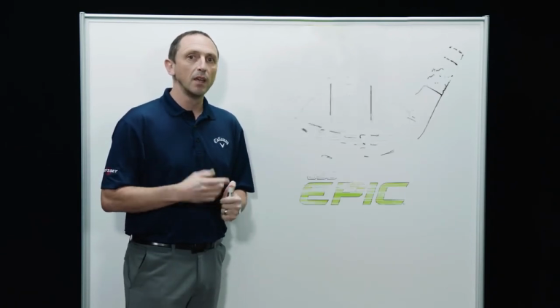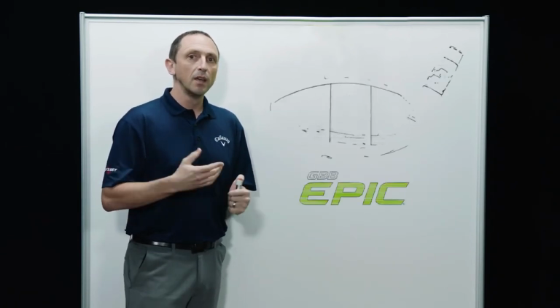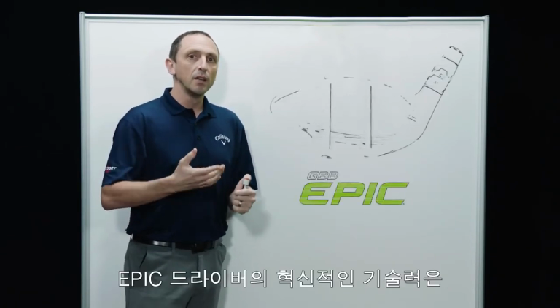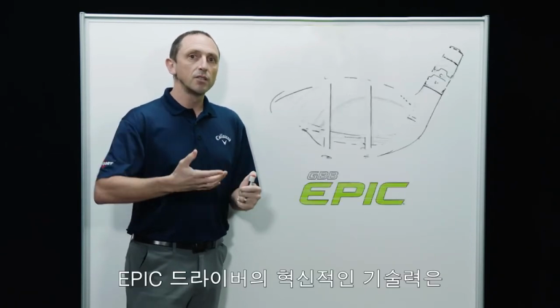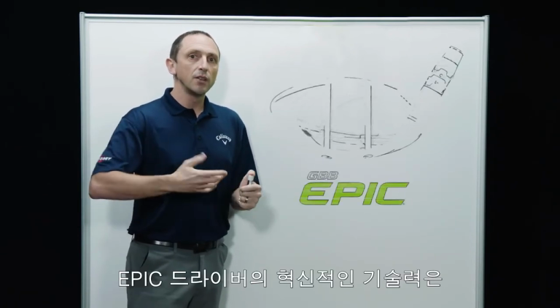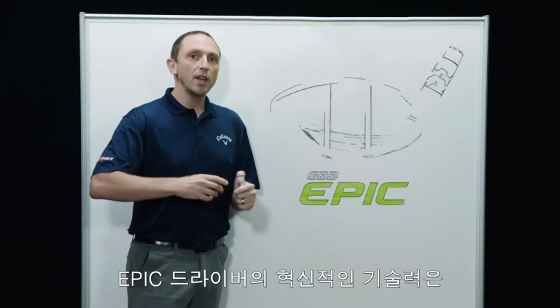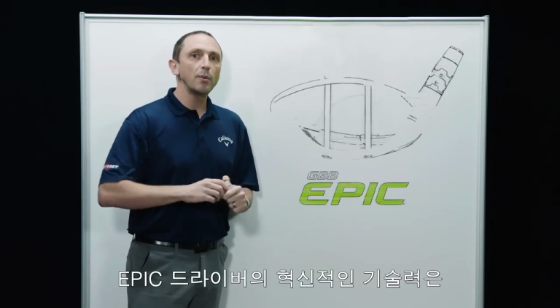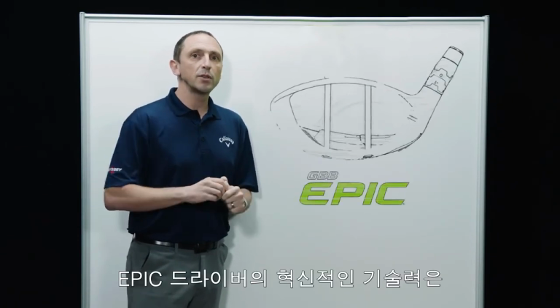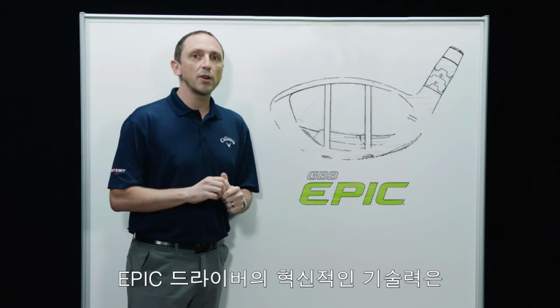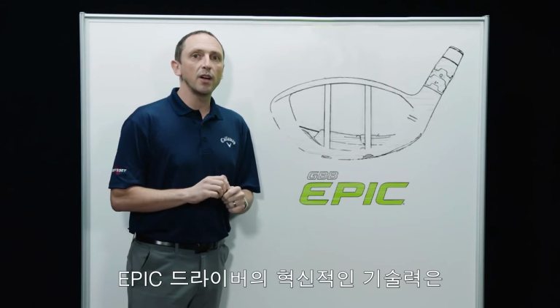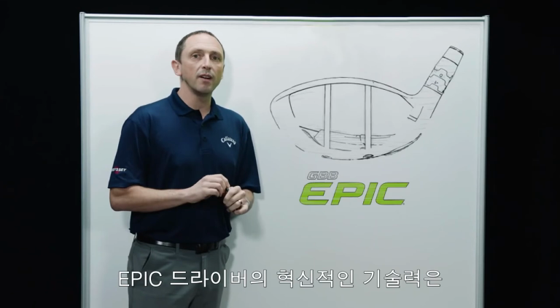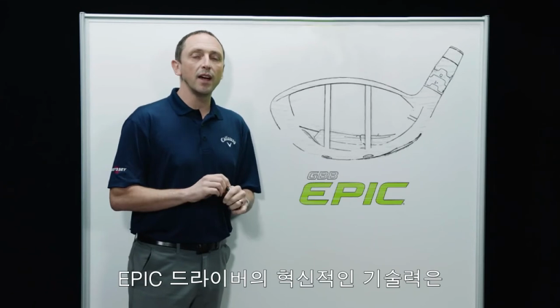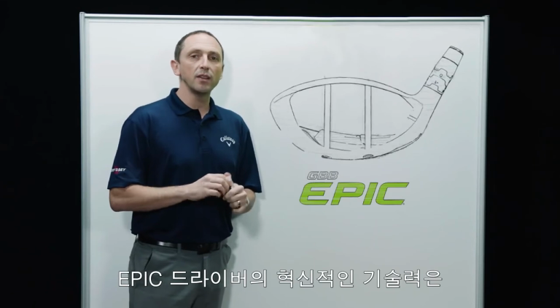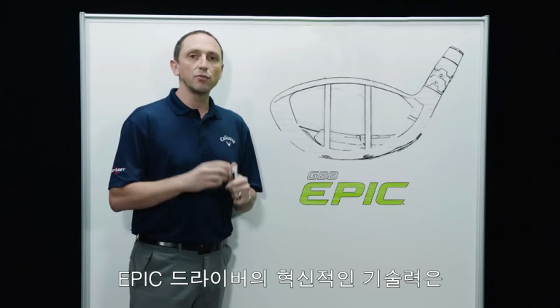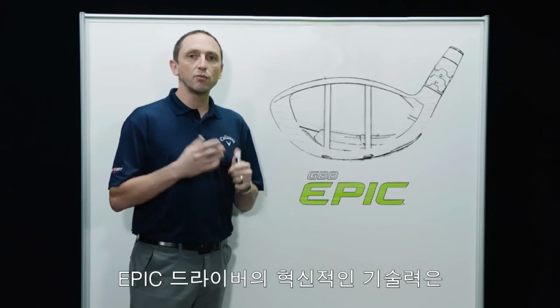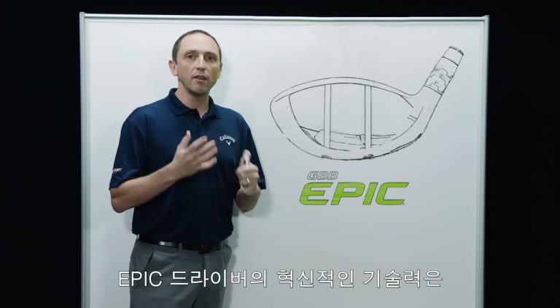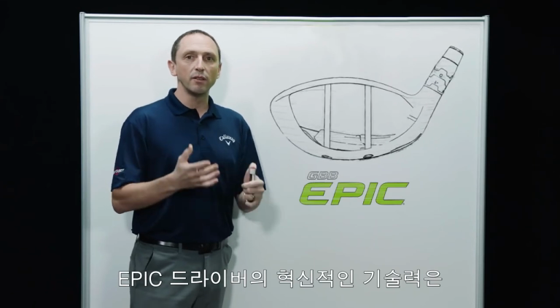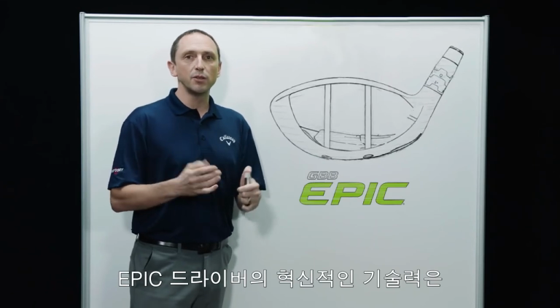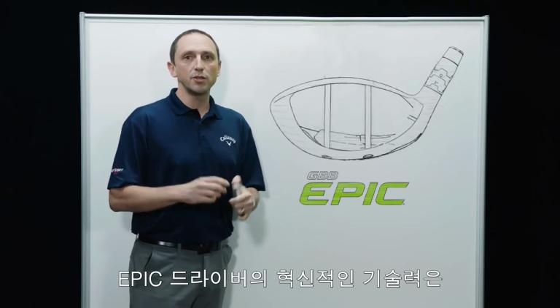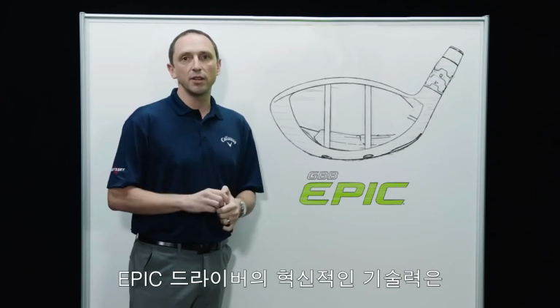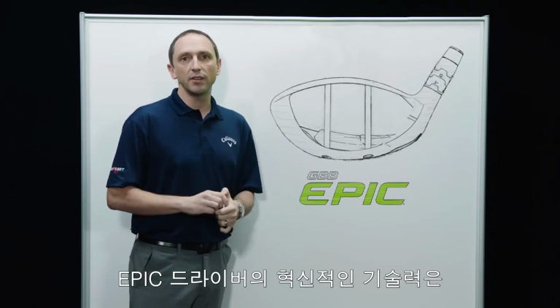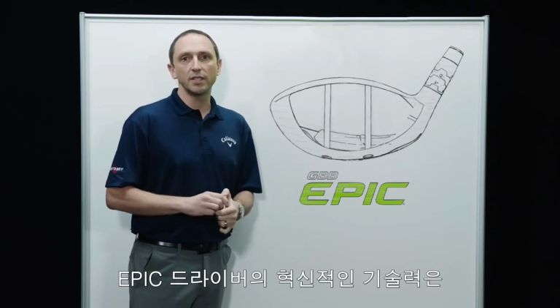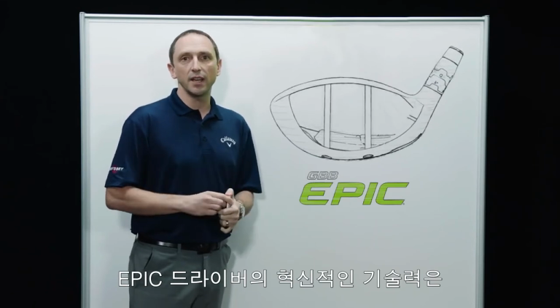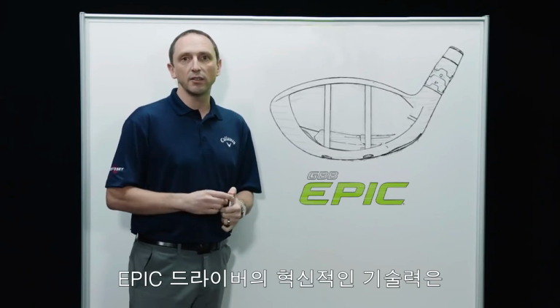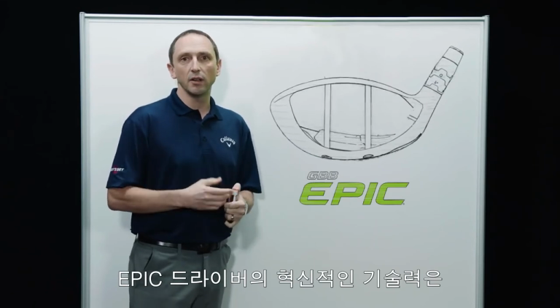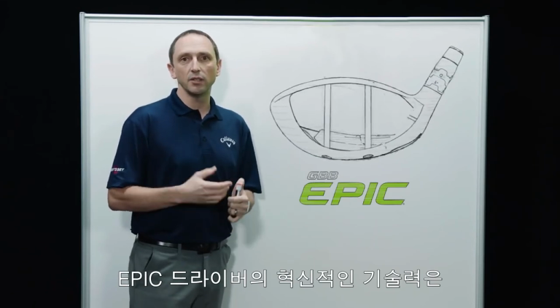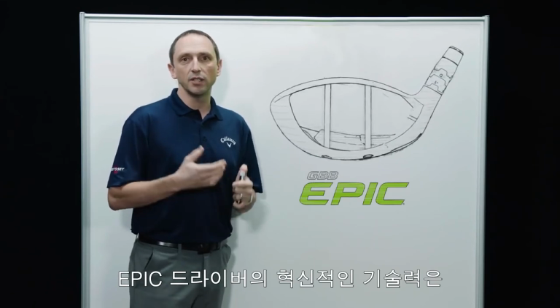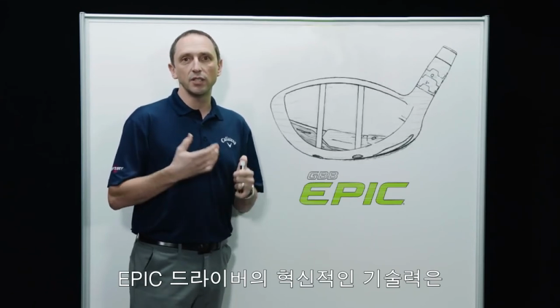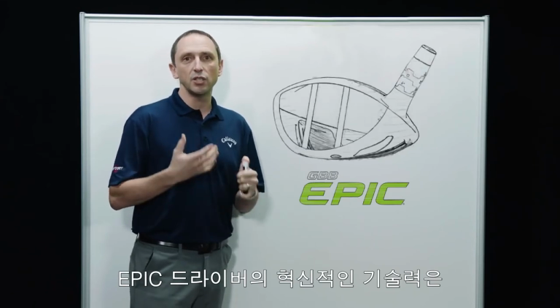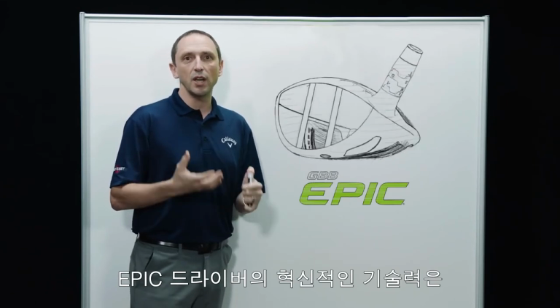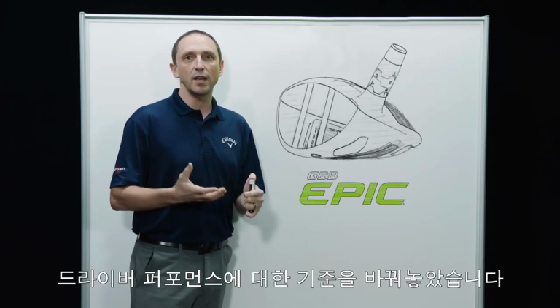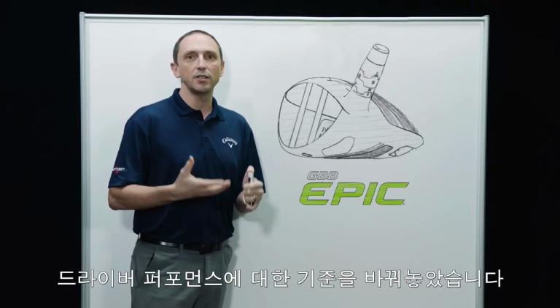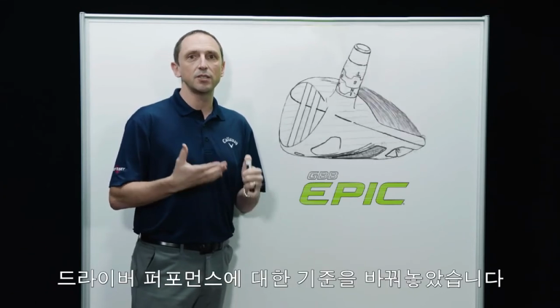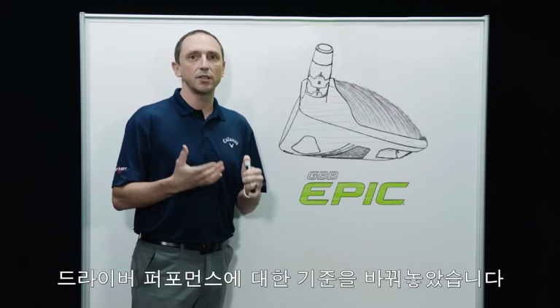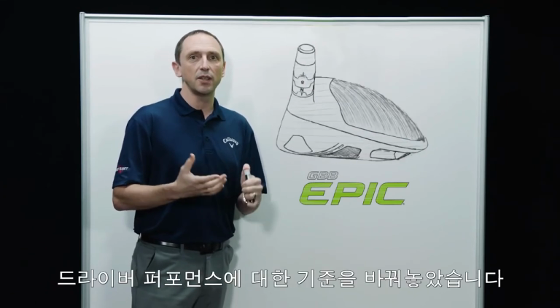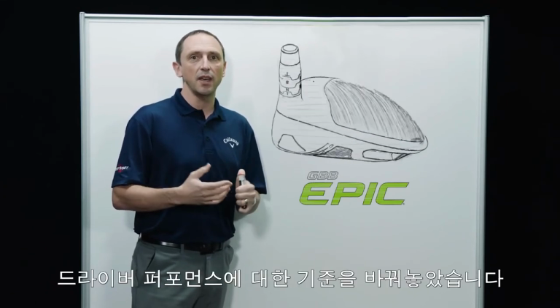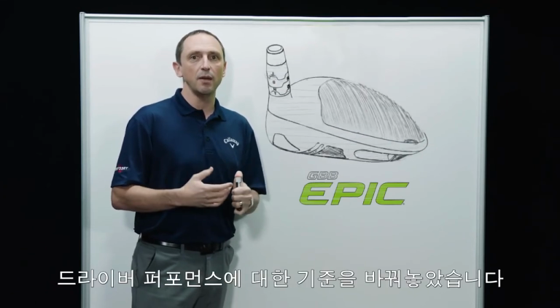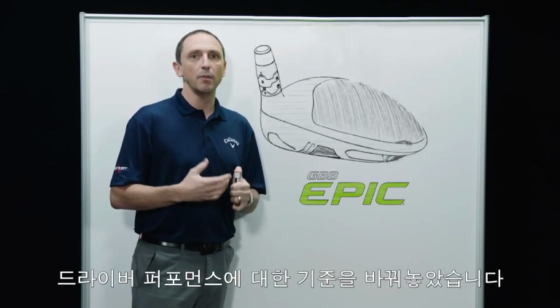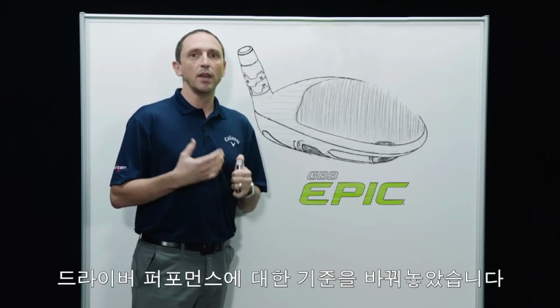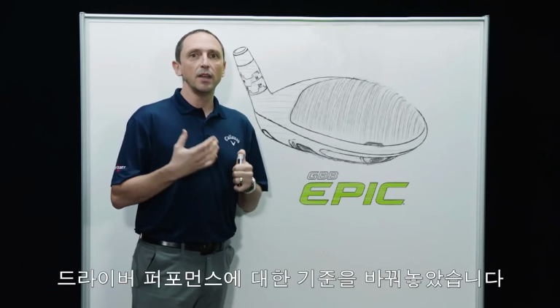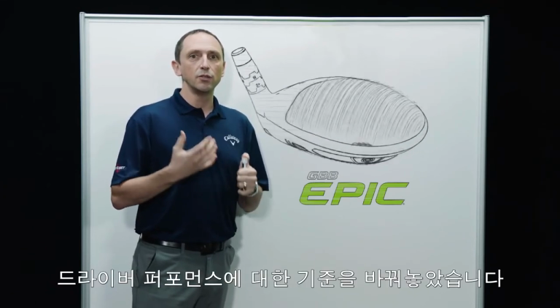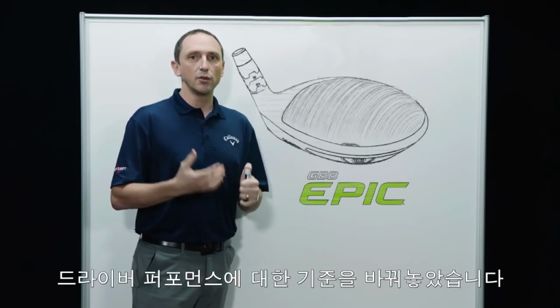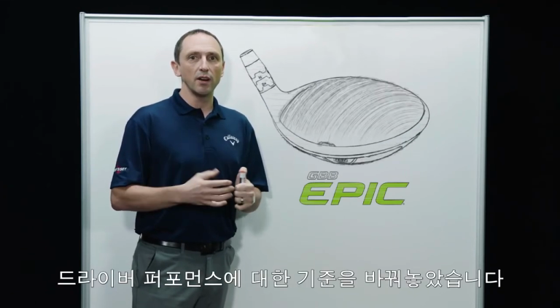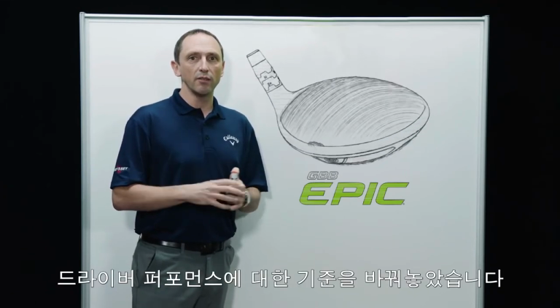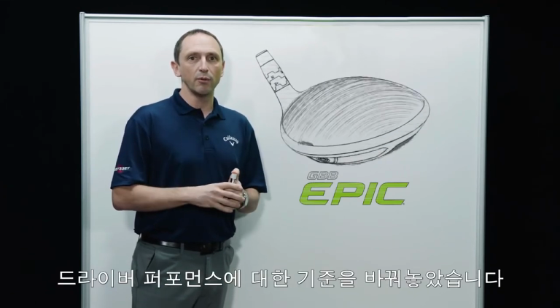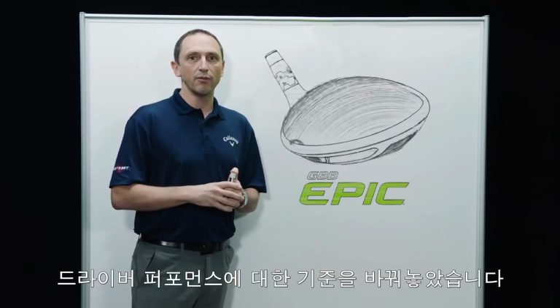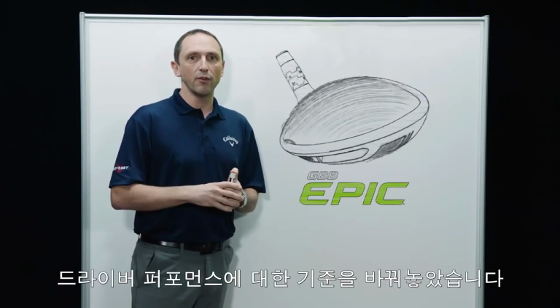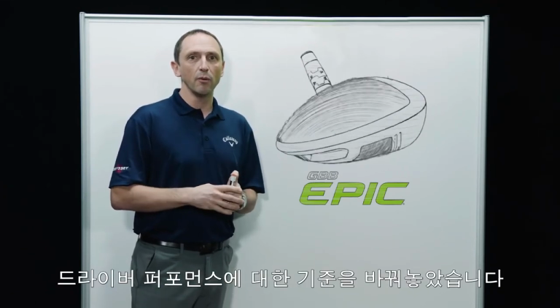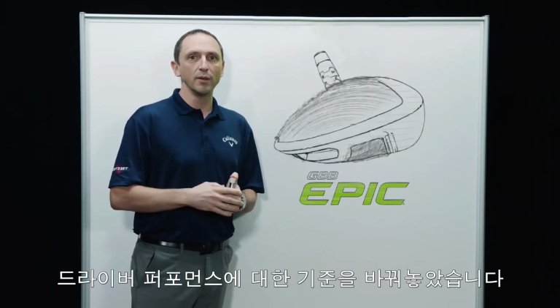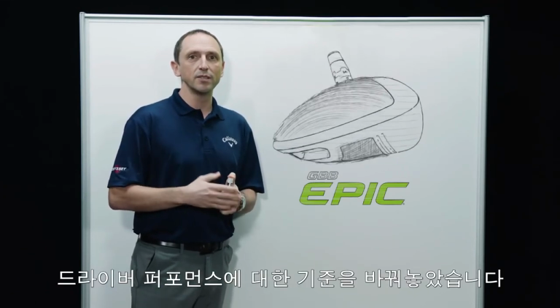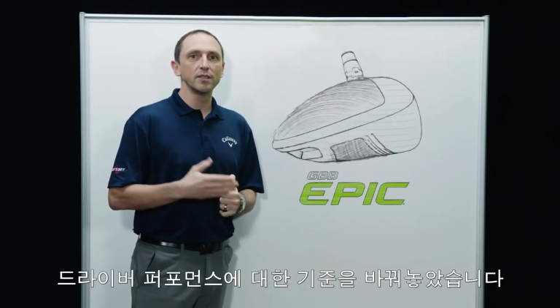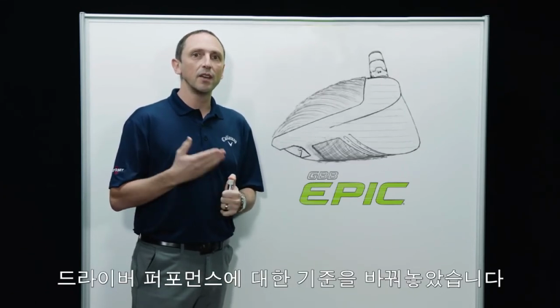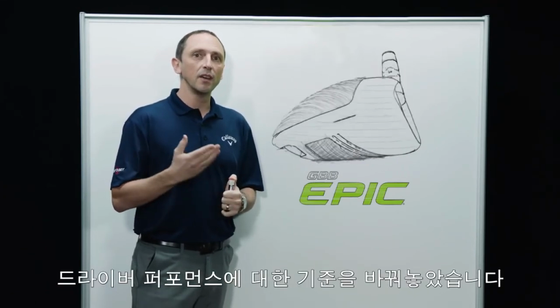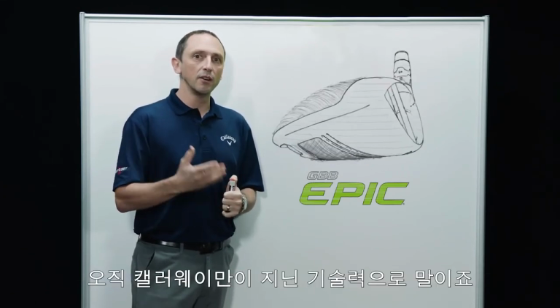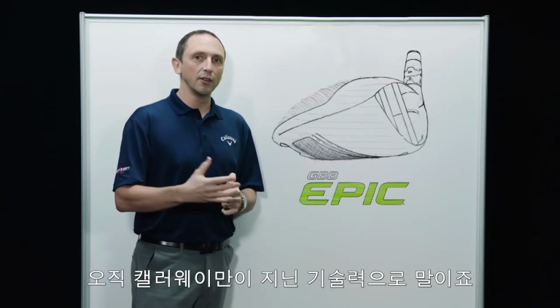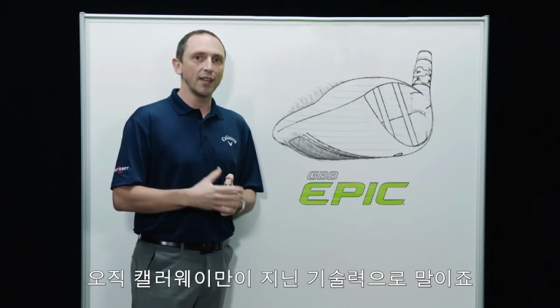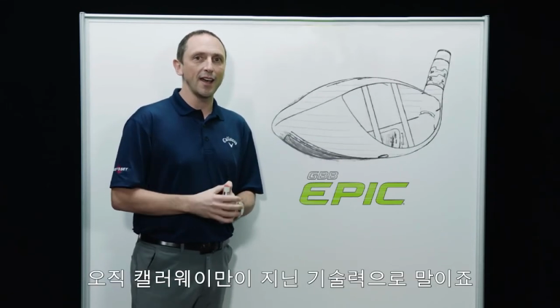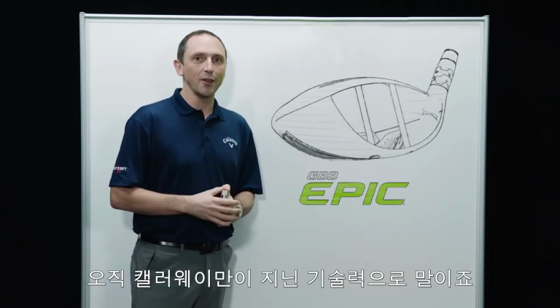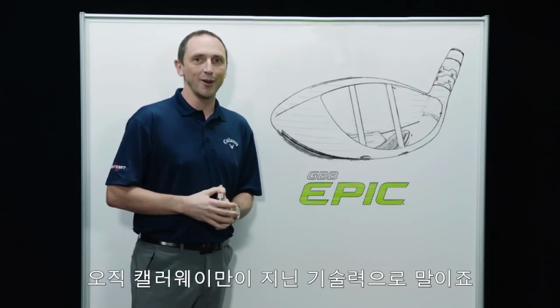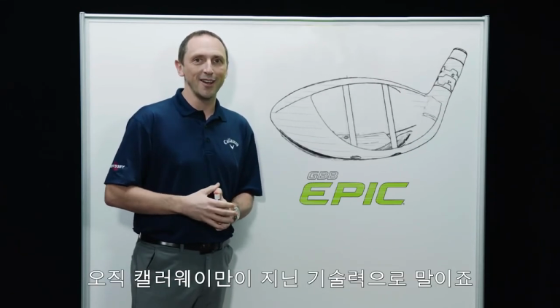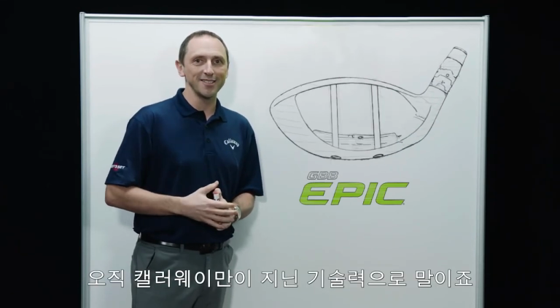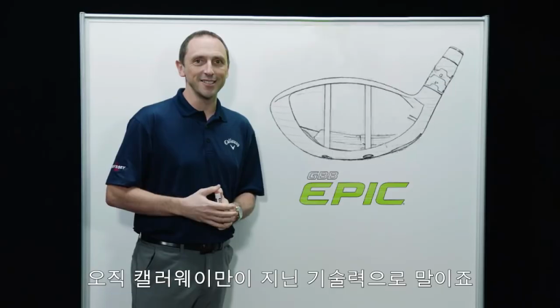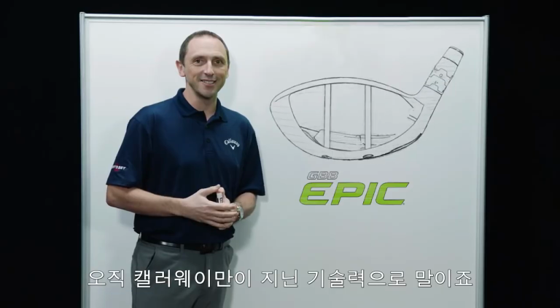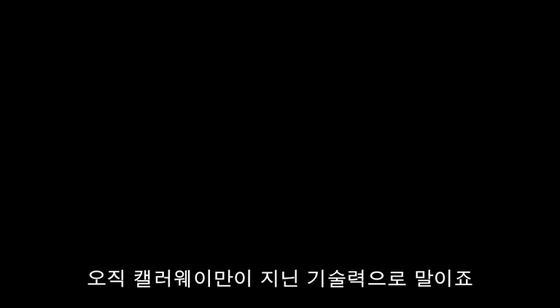So the Epic Driver has revolutionary technology that changes the game in driver performance, and only Callaway has it.